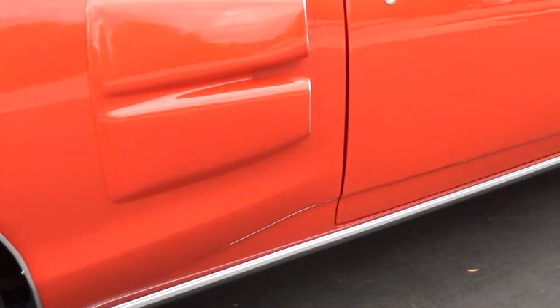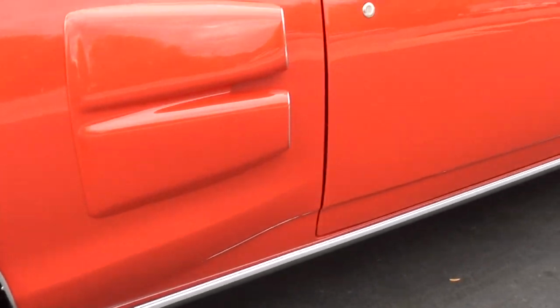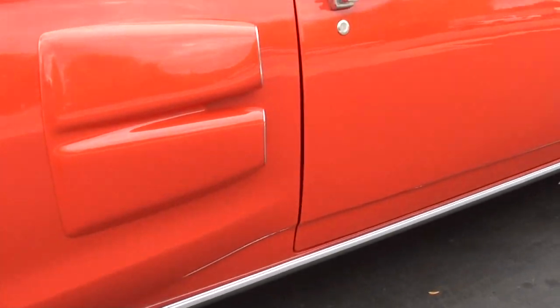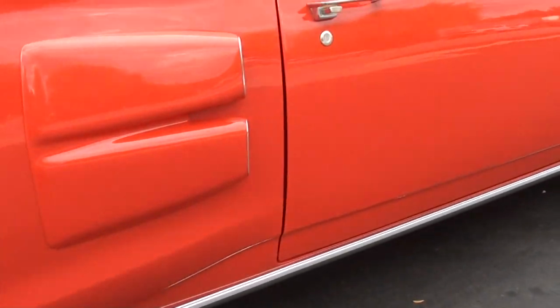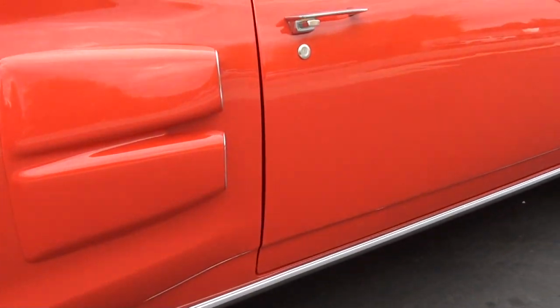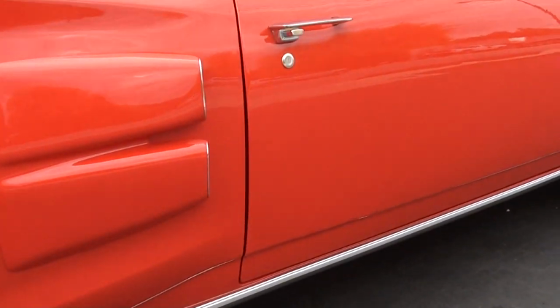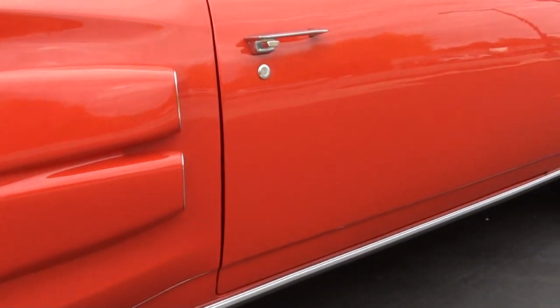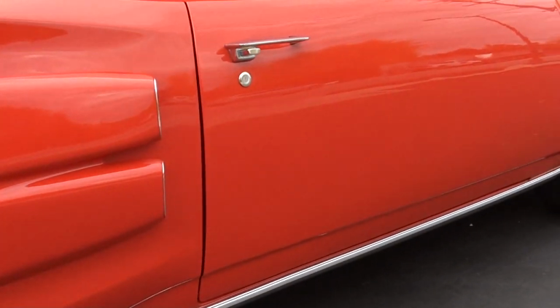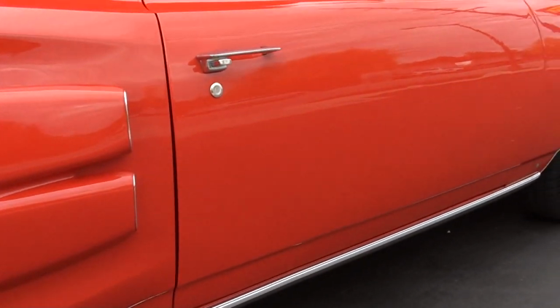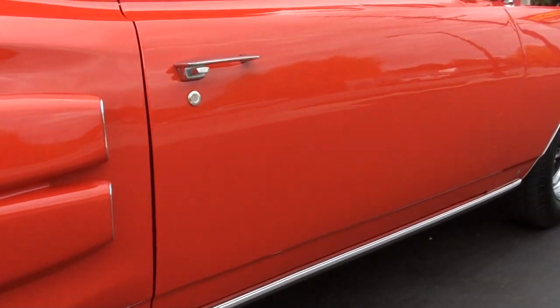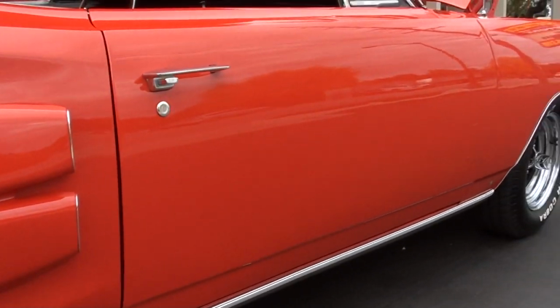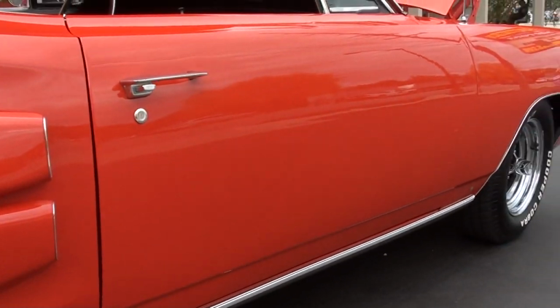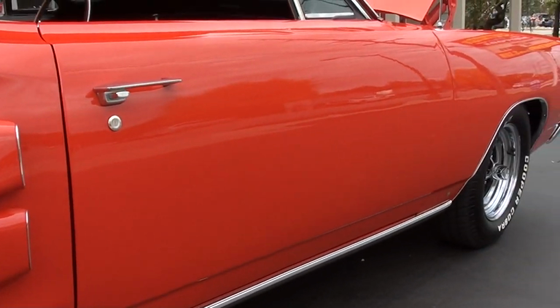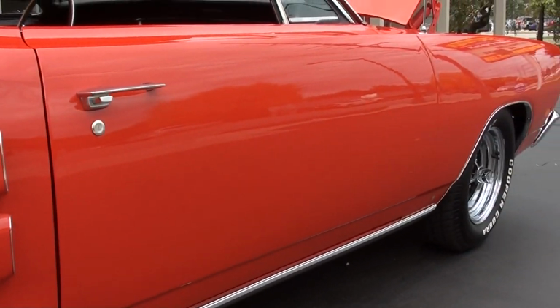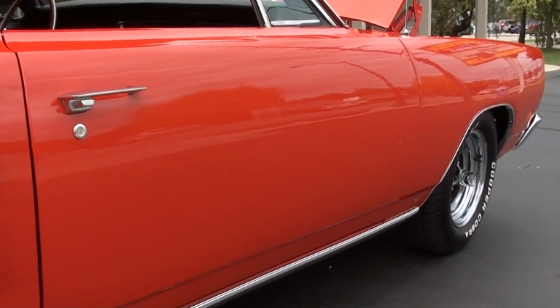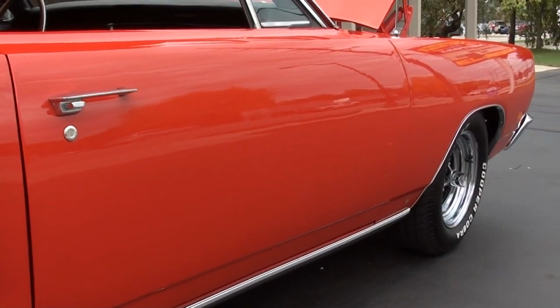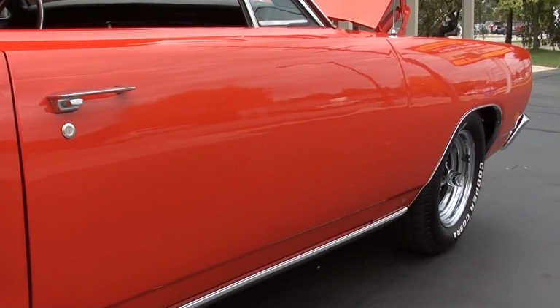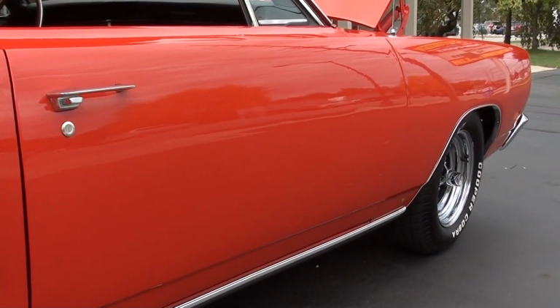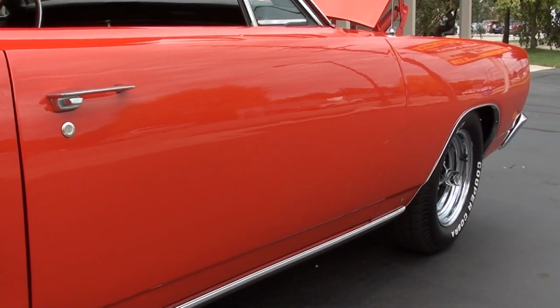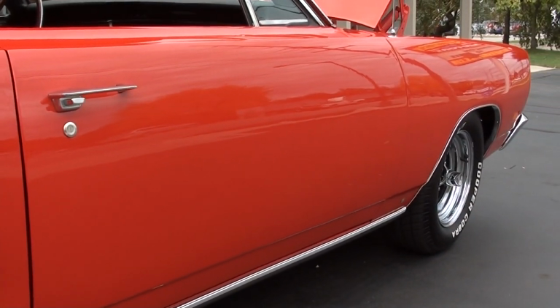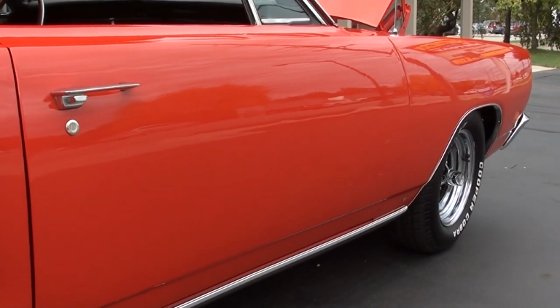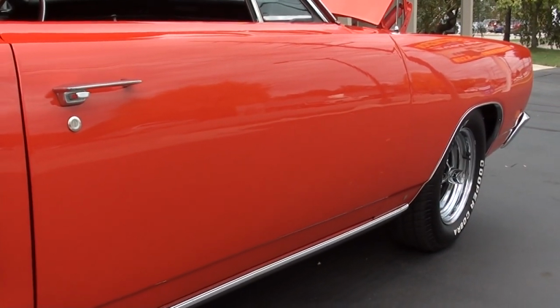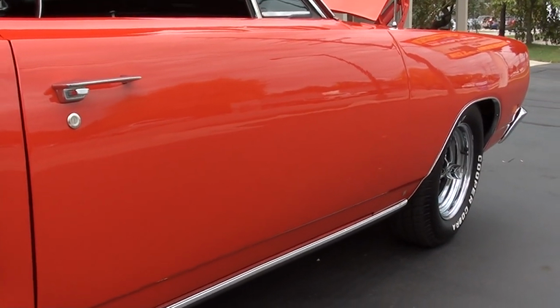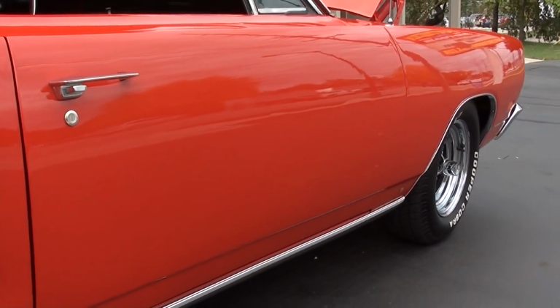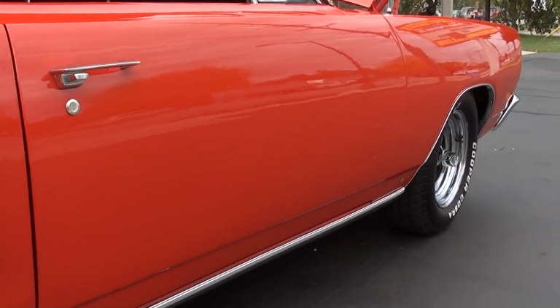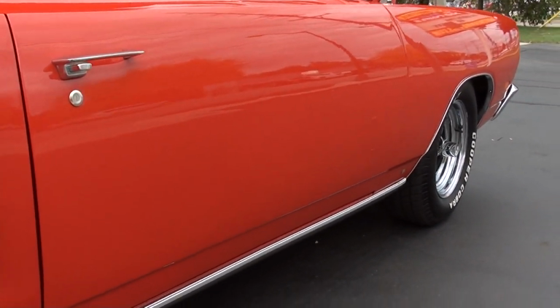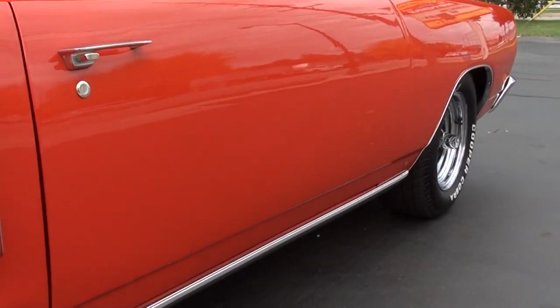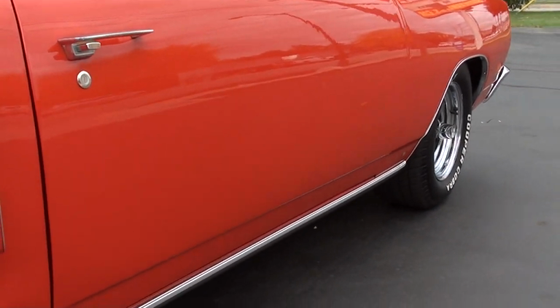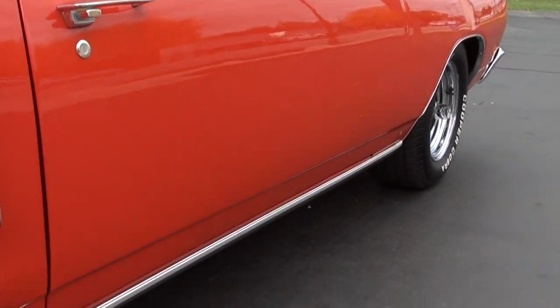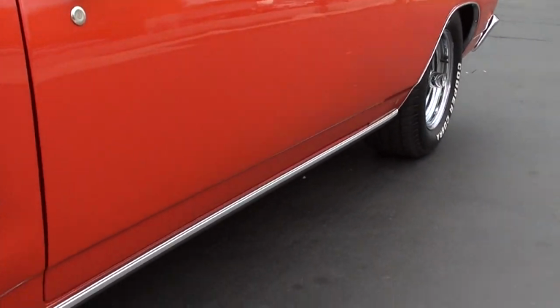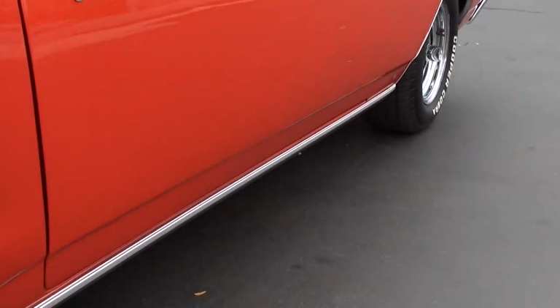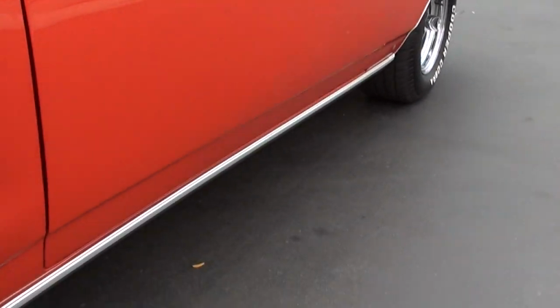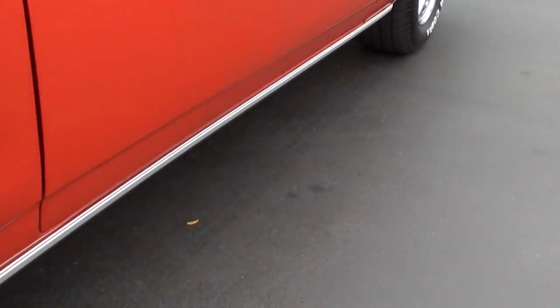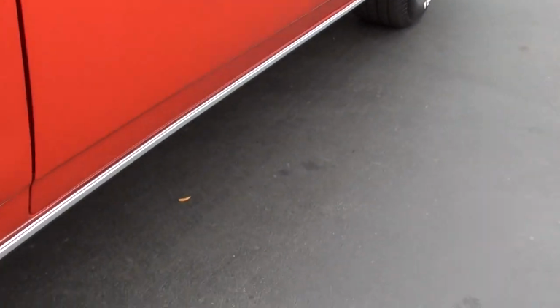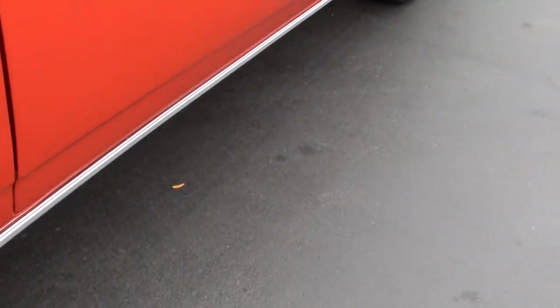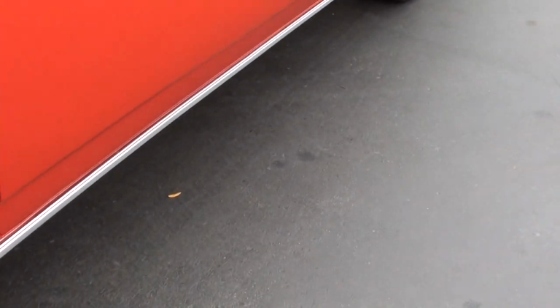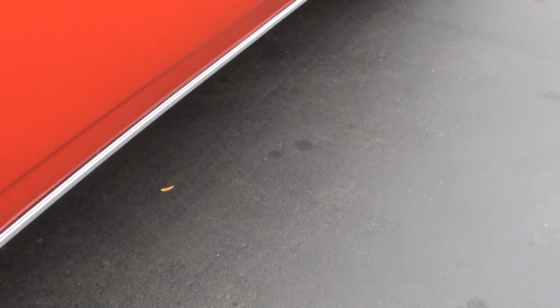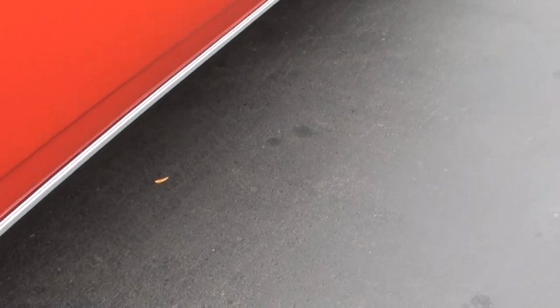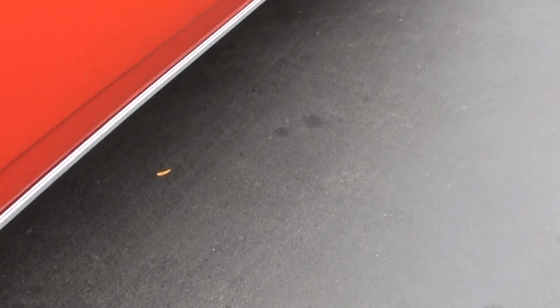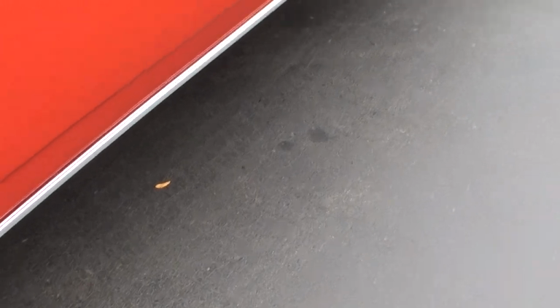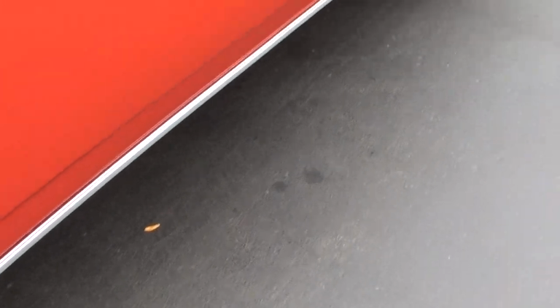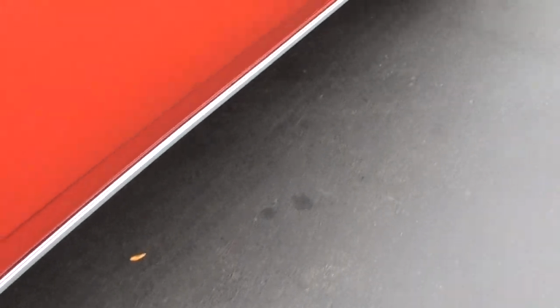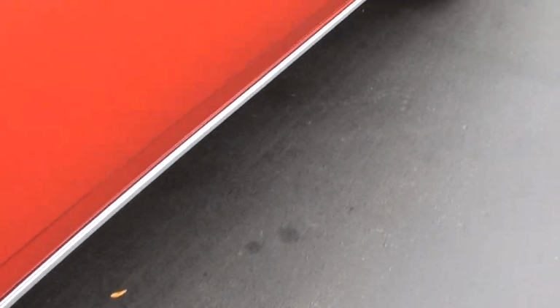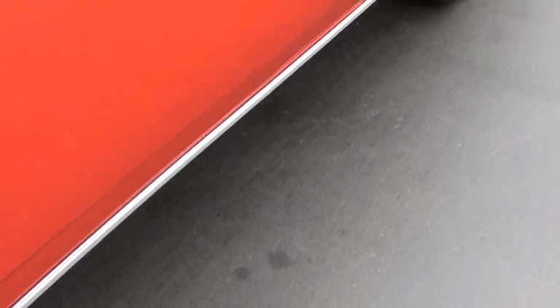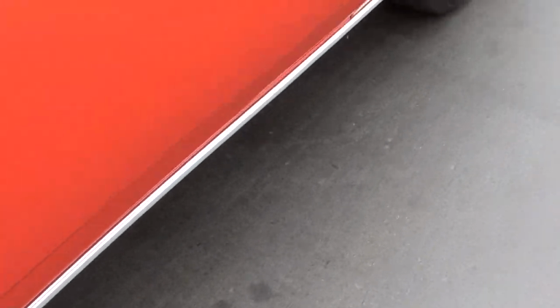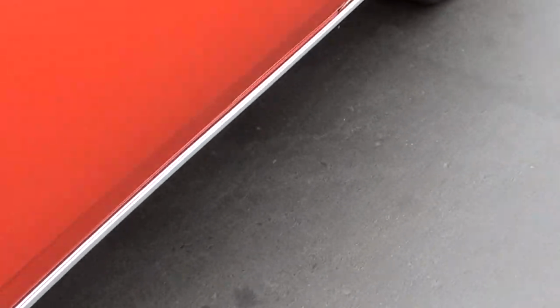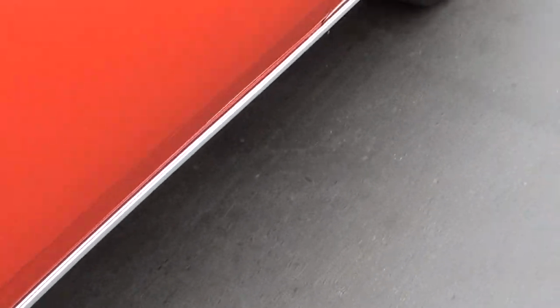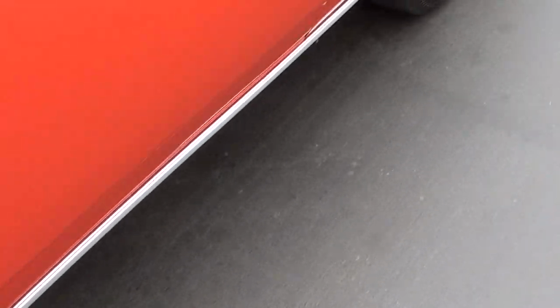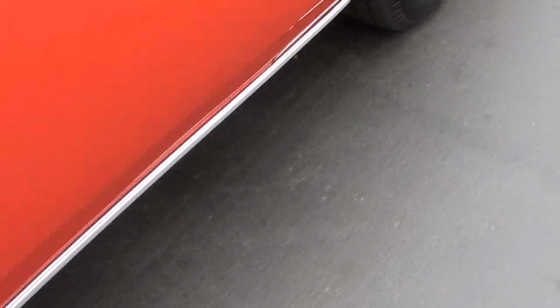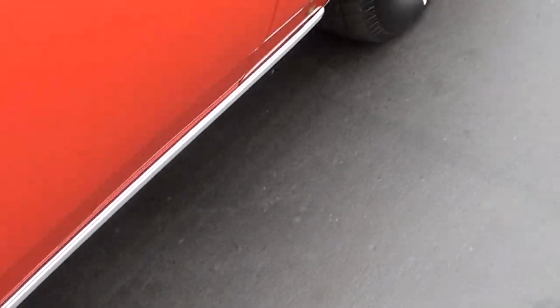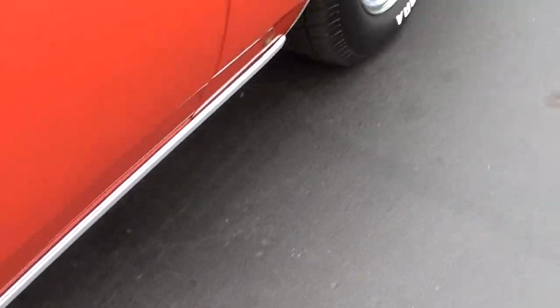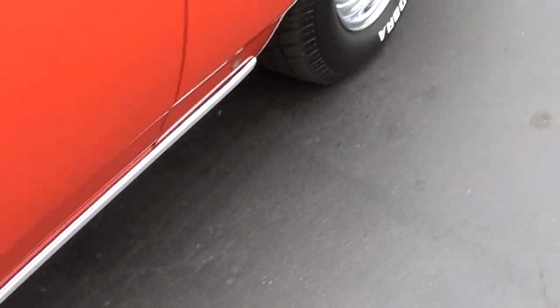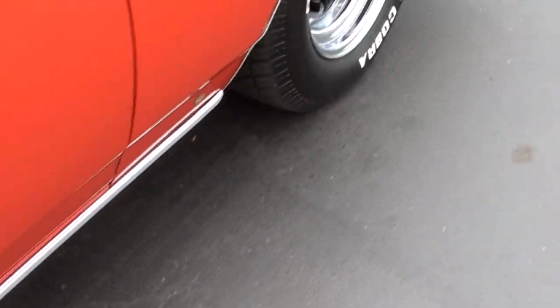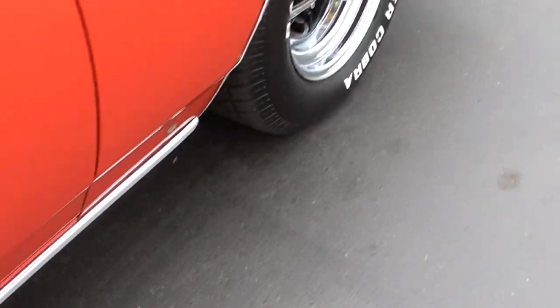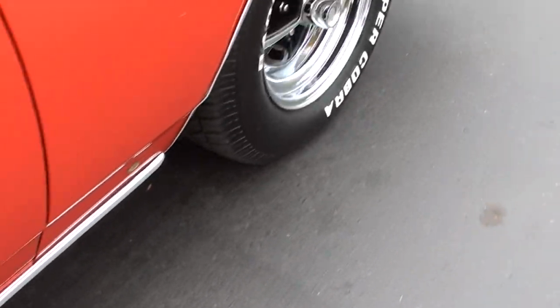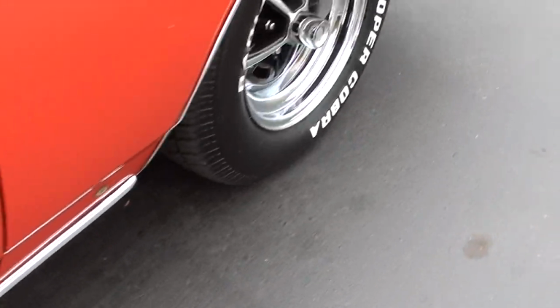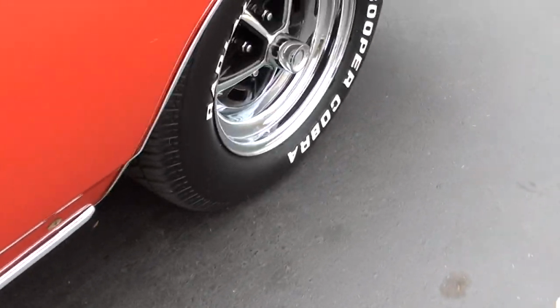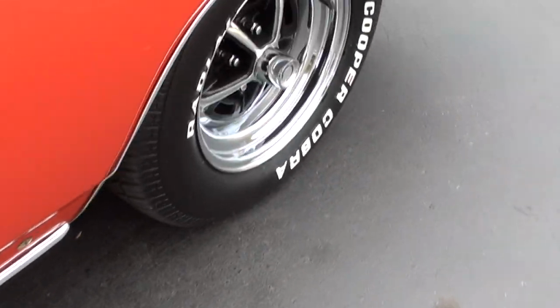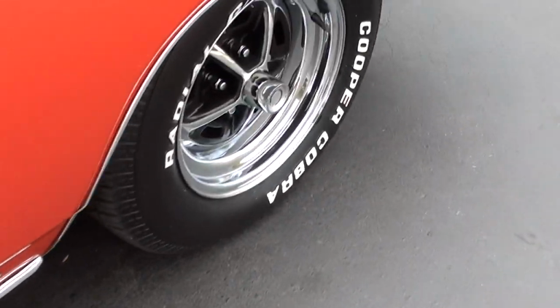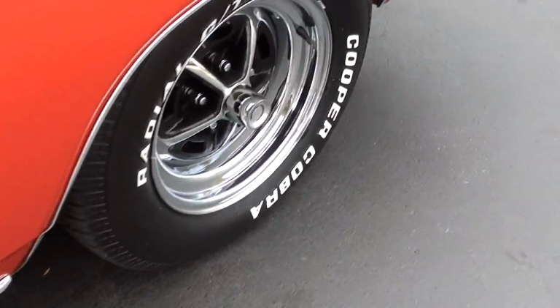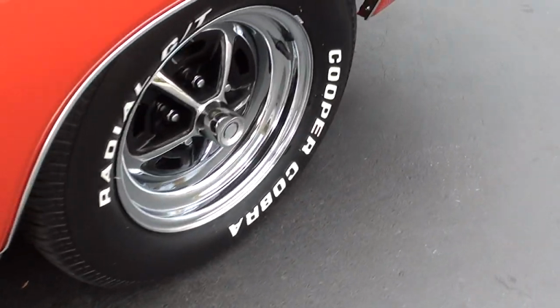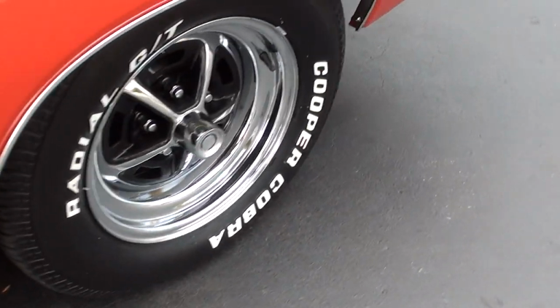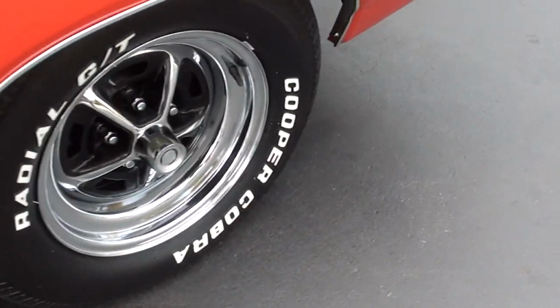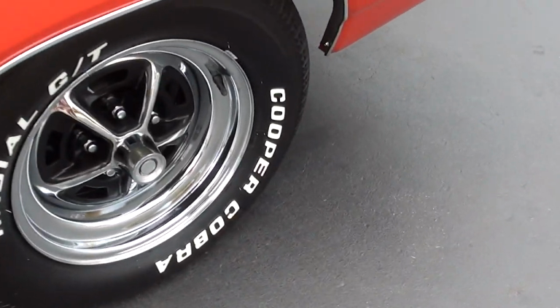I like the side scoops on them. I love this body style — the '69 Coronets and the Super Bs are just my favorite.